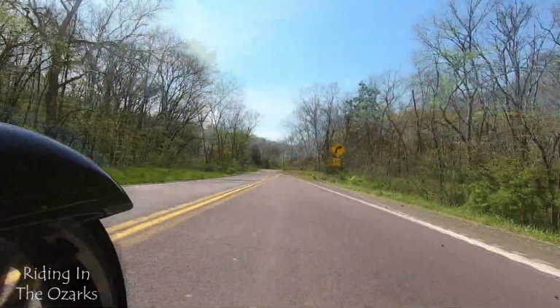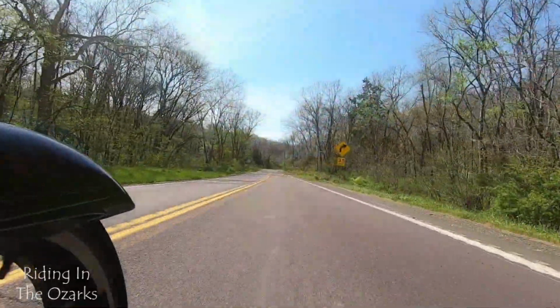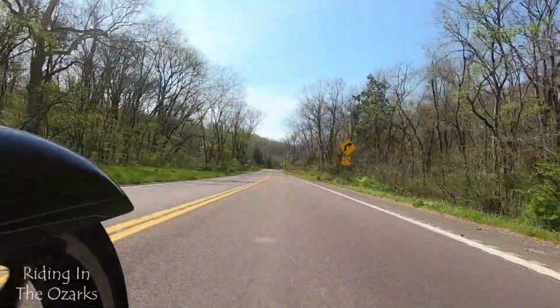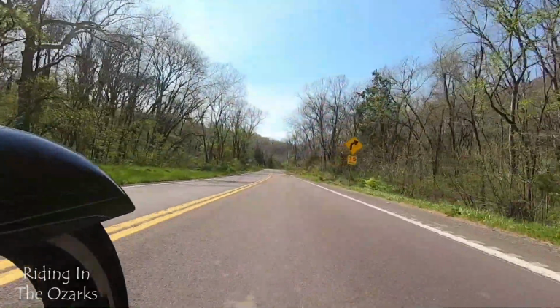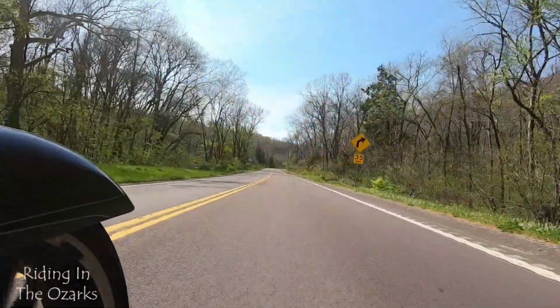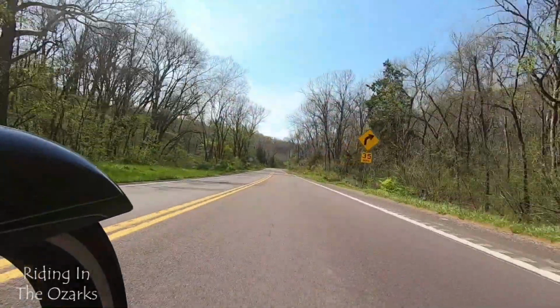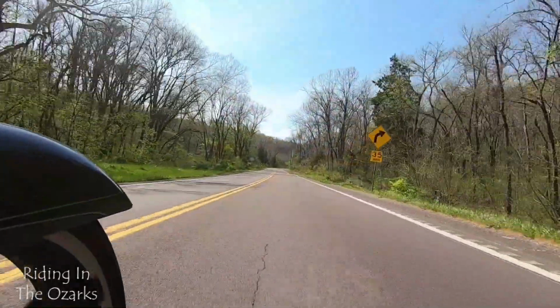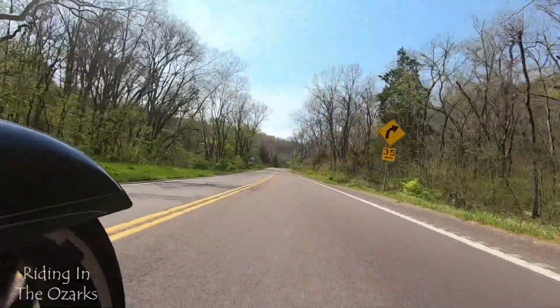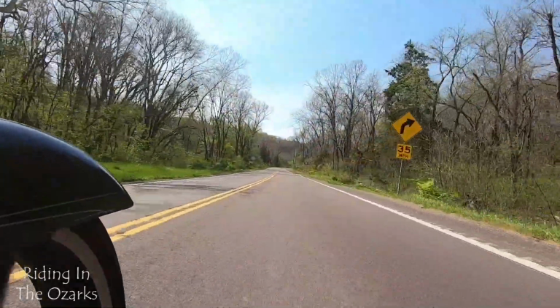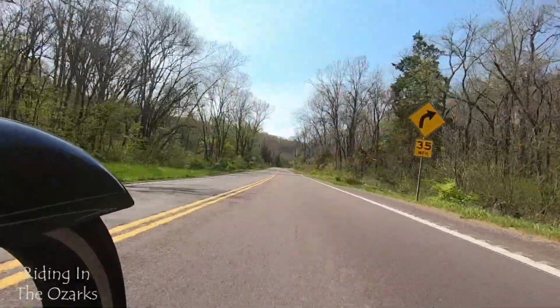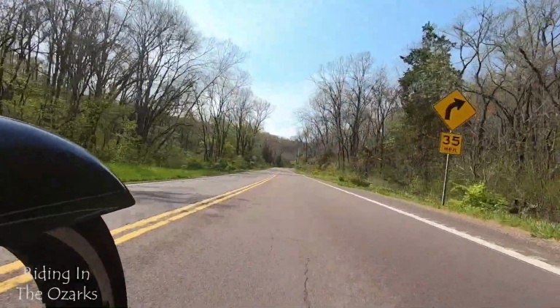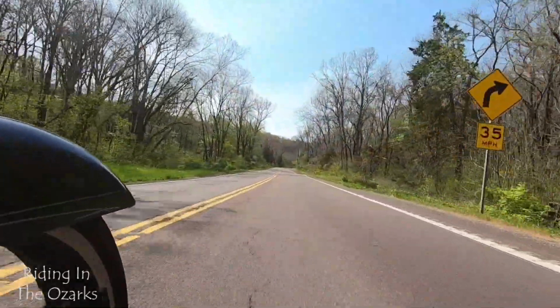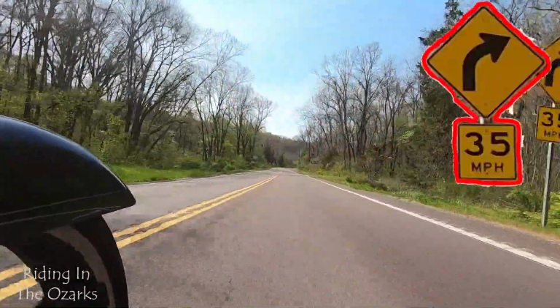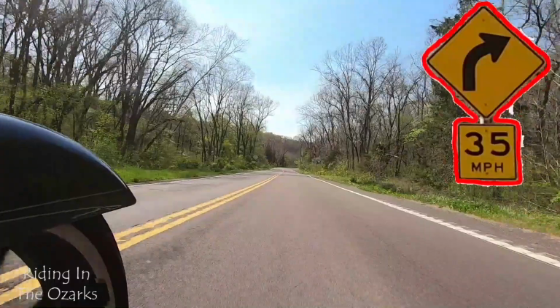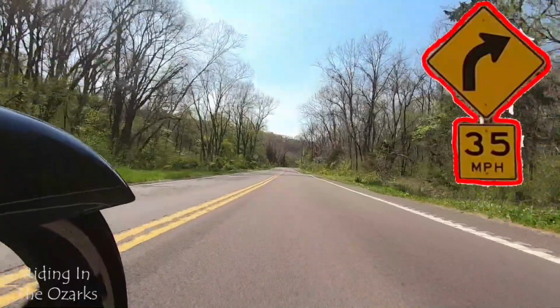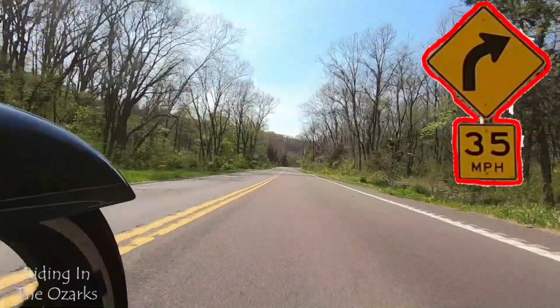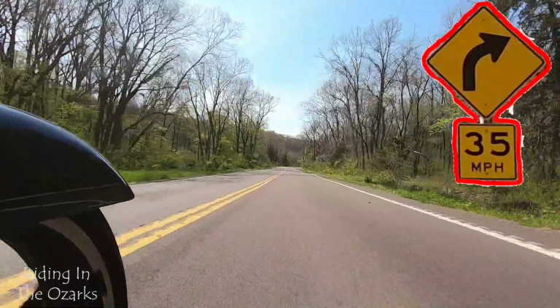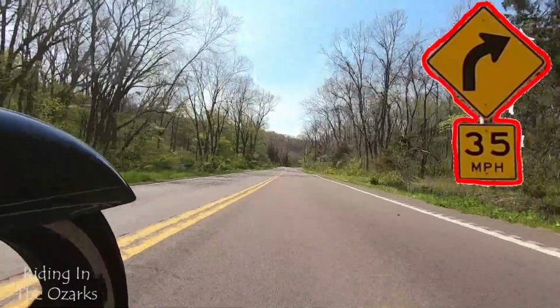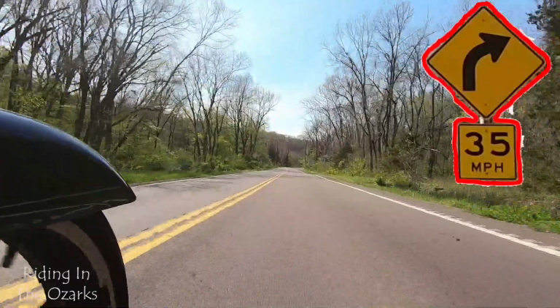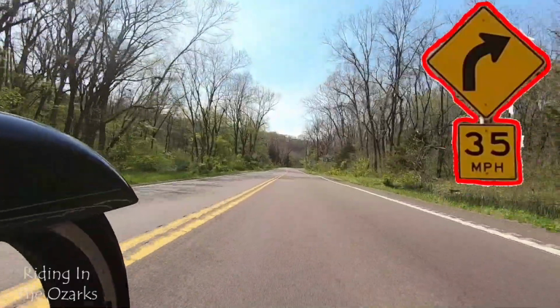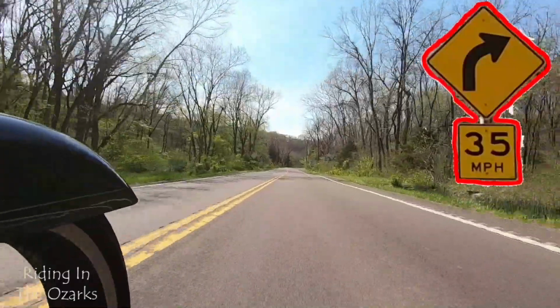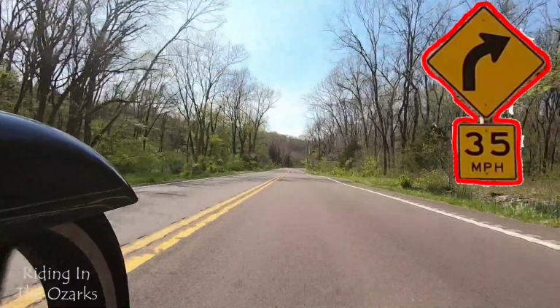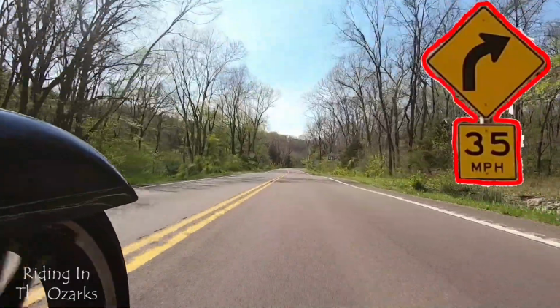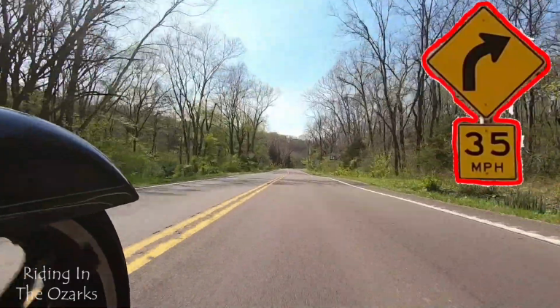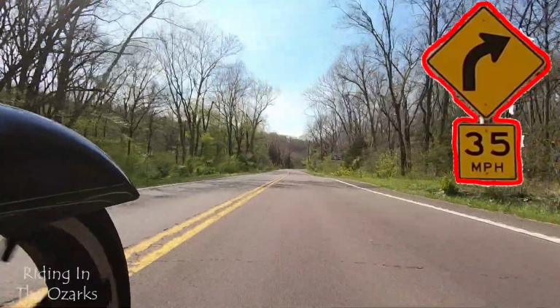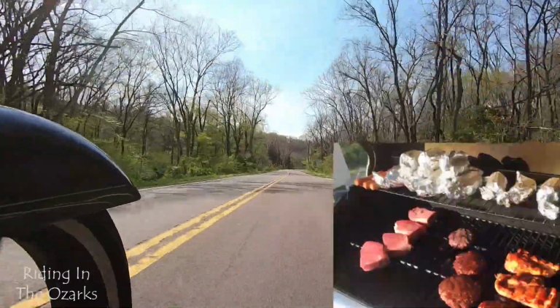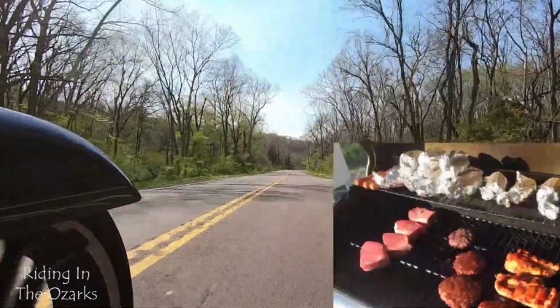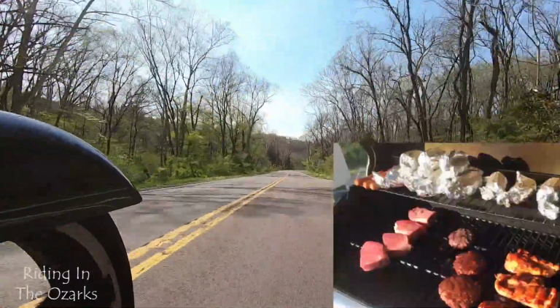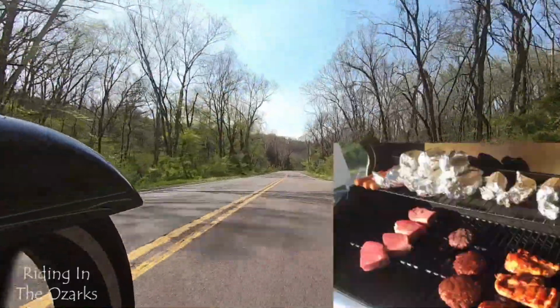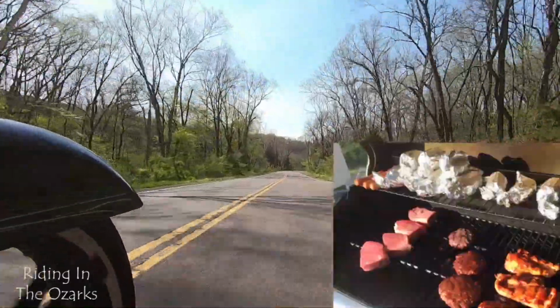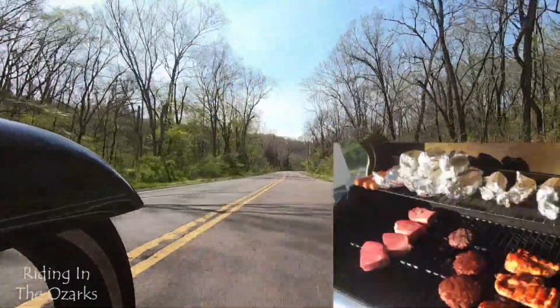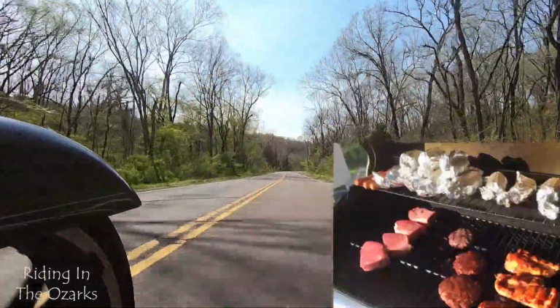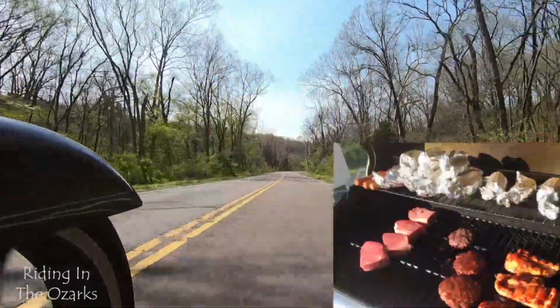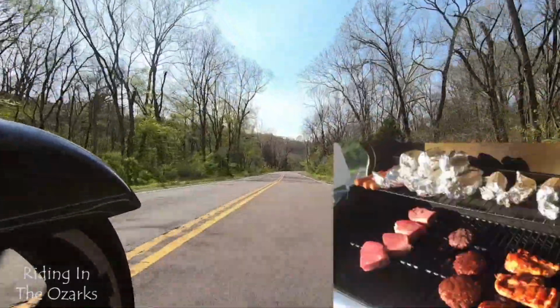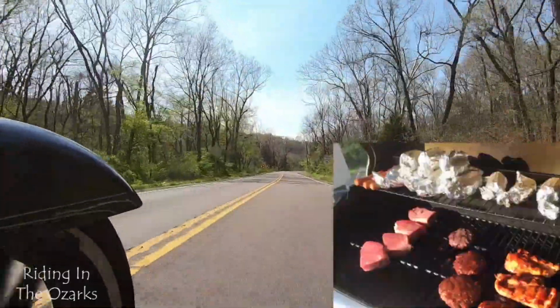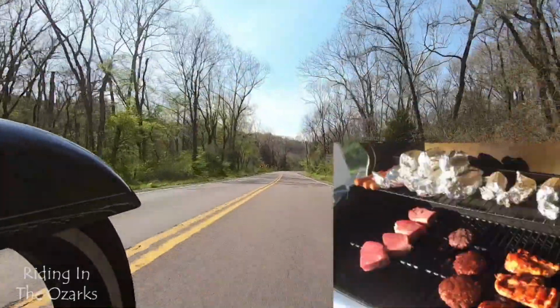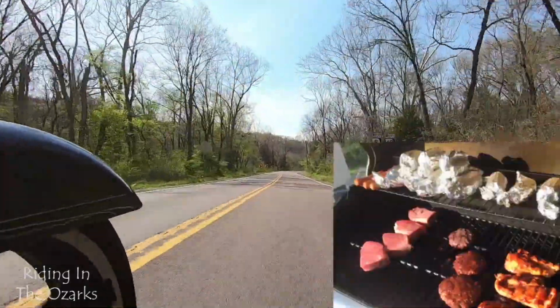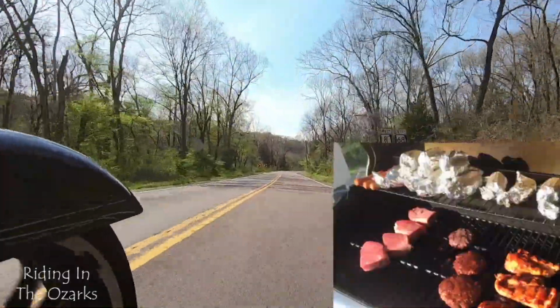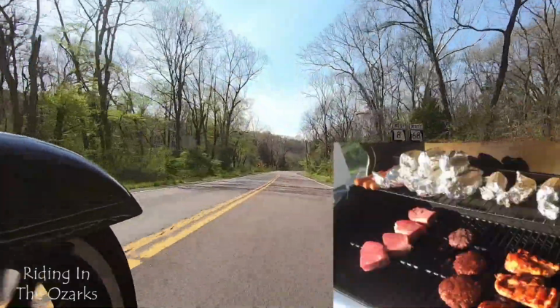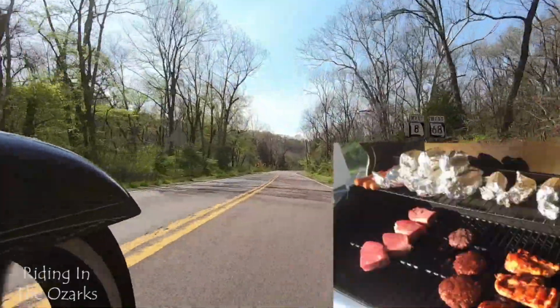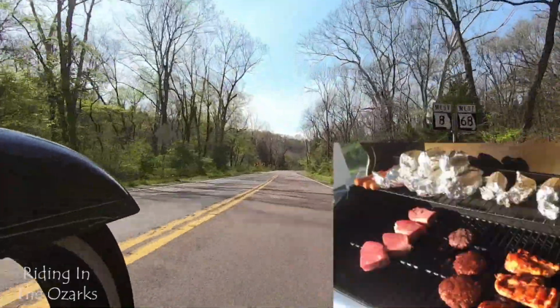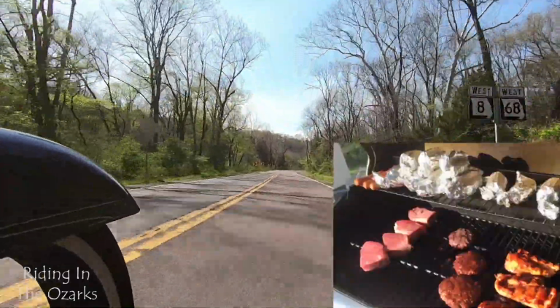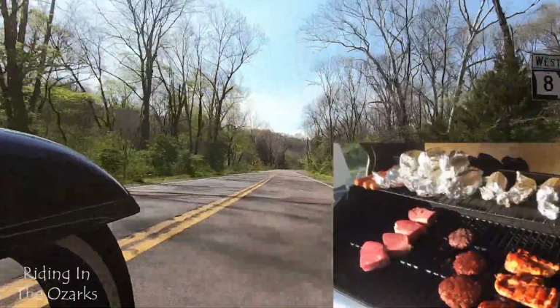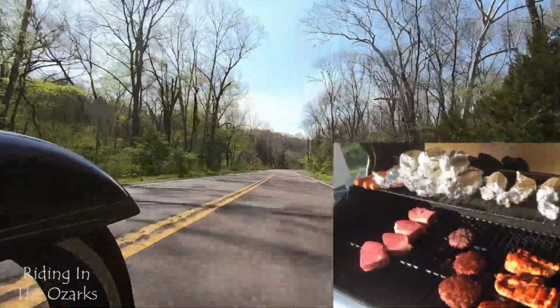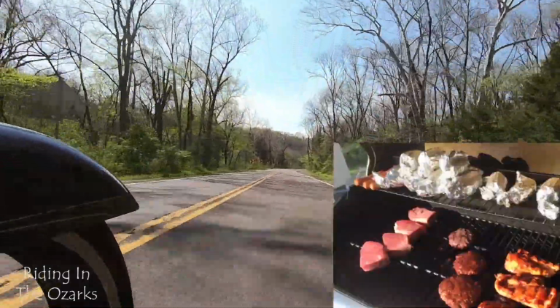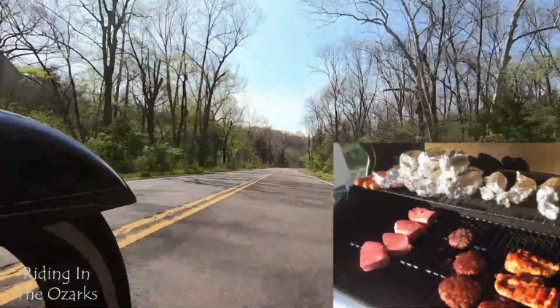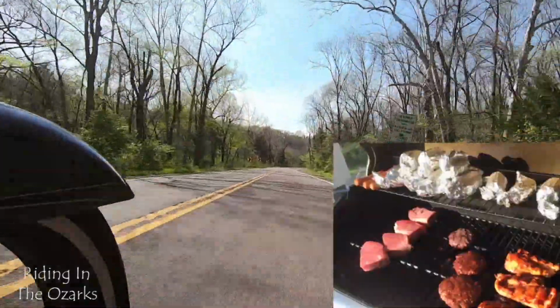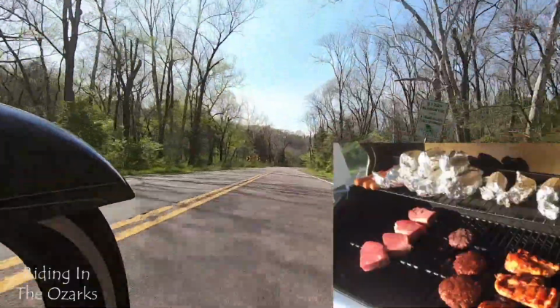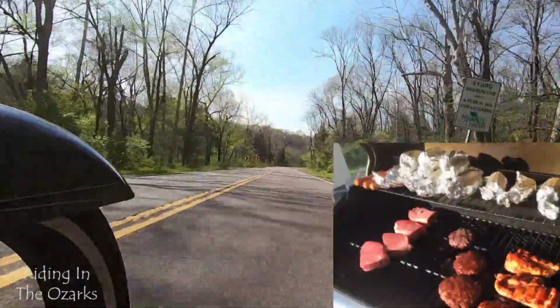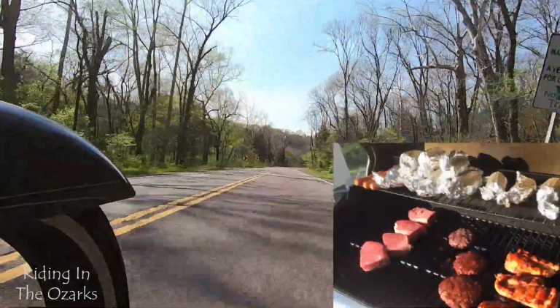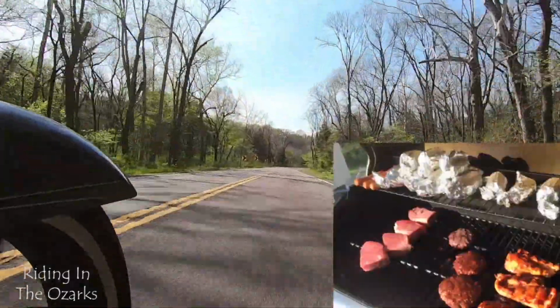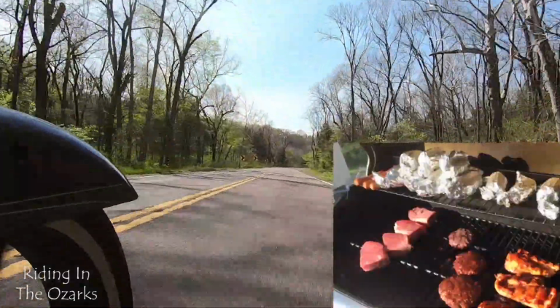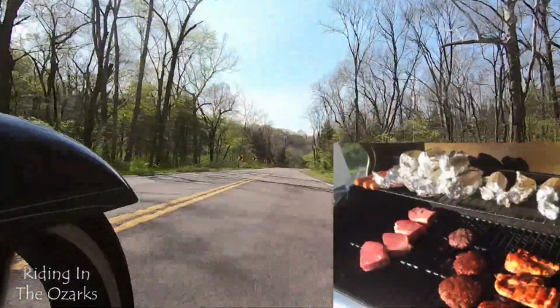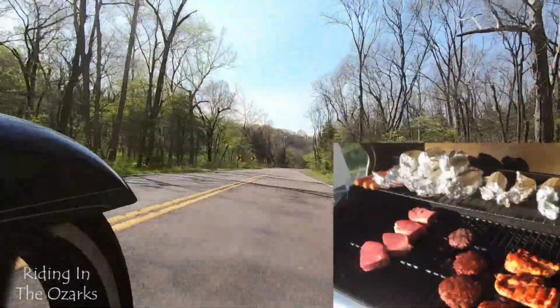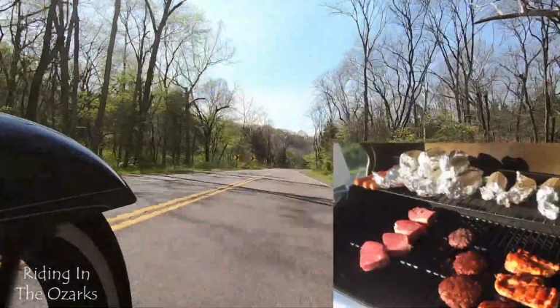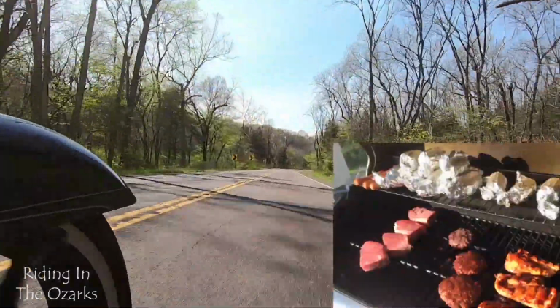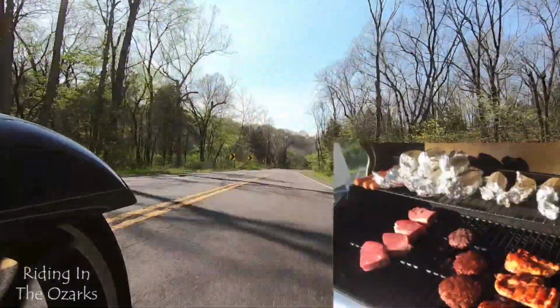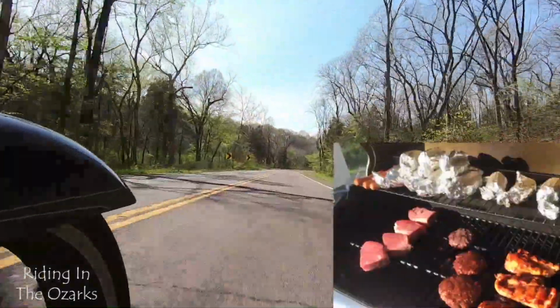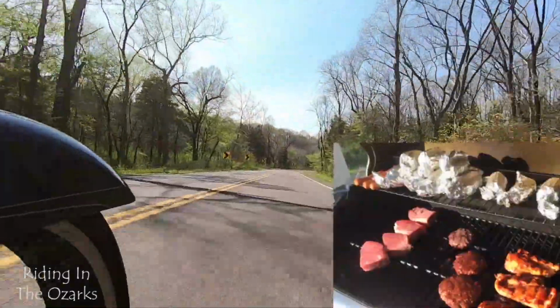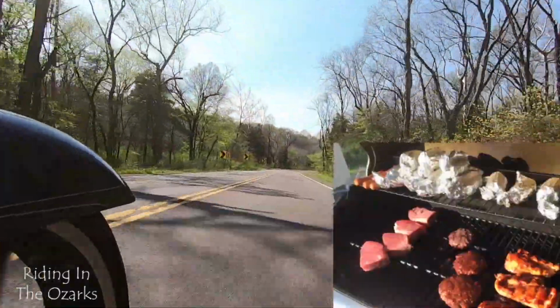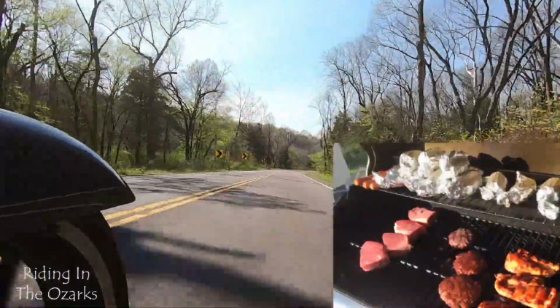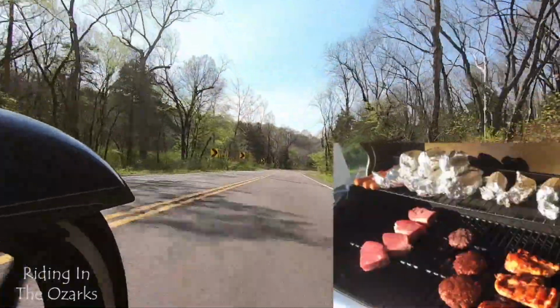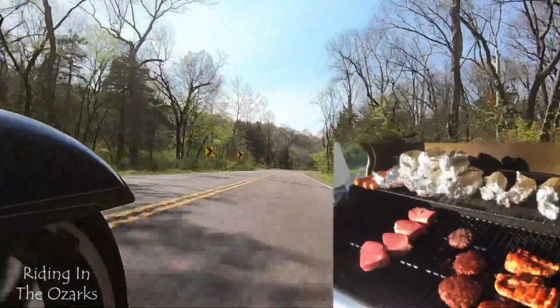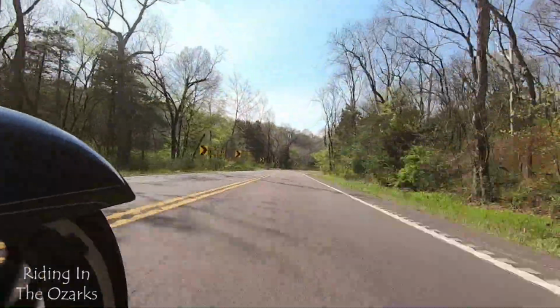We're gonna grill this afternoon, so I guess it's head to the house, prep the food, and cook.